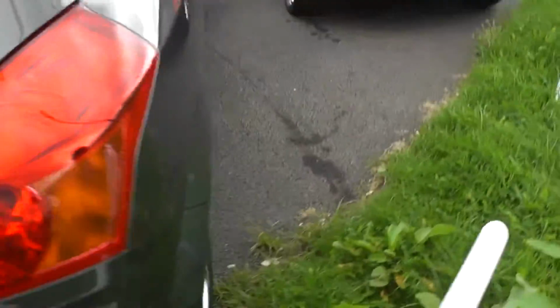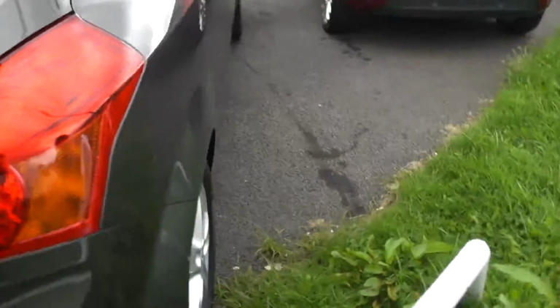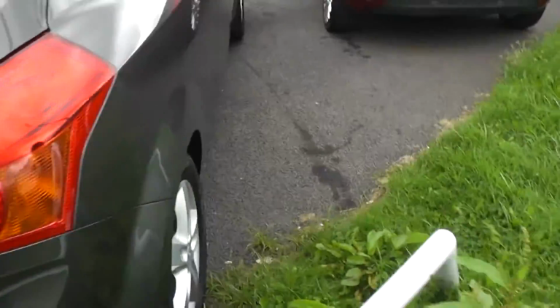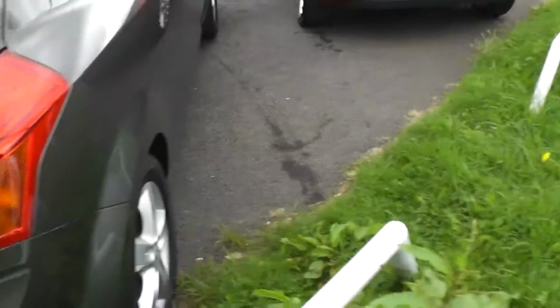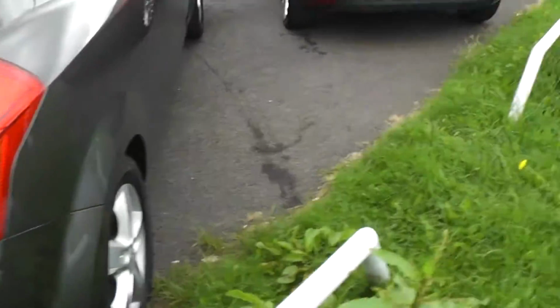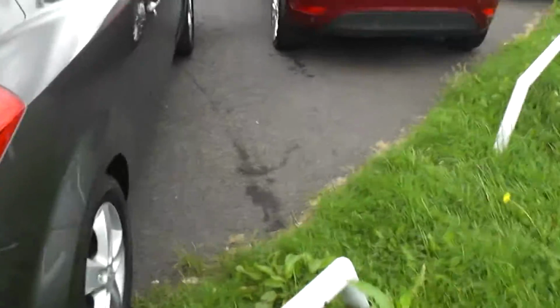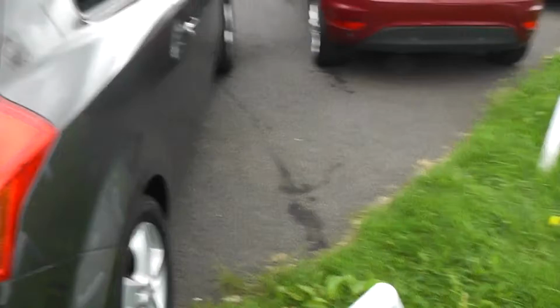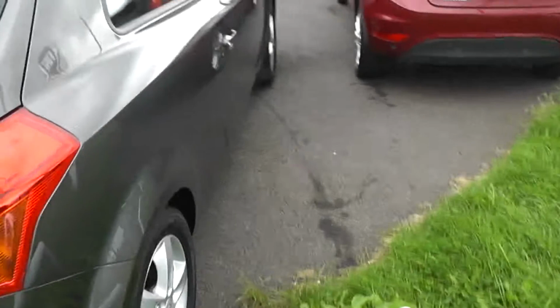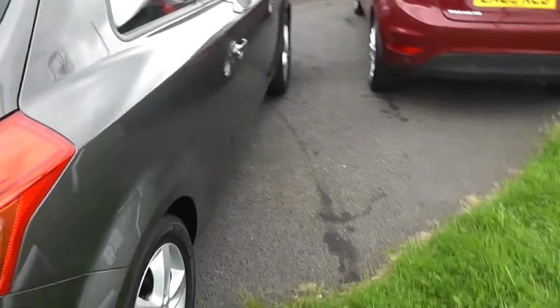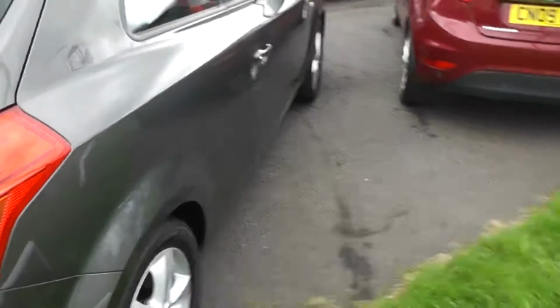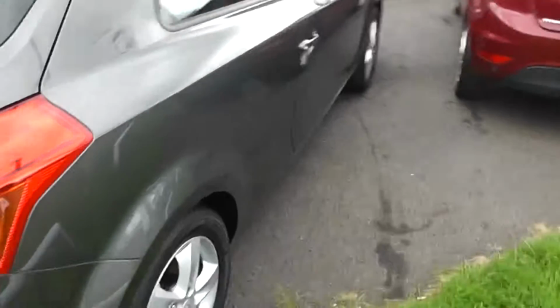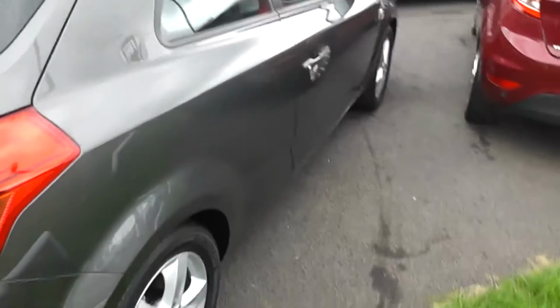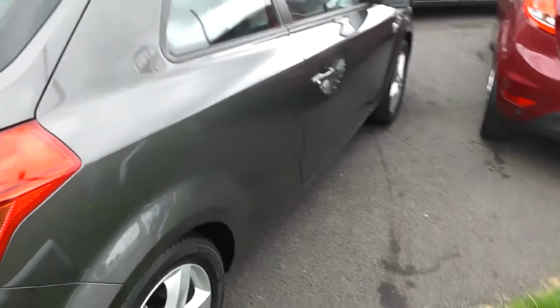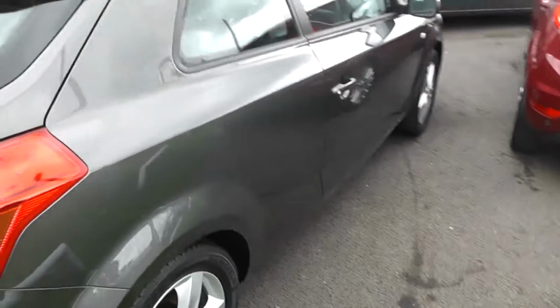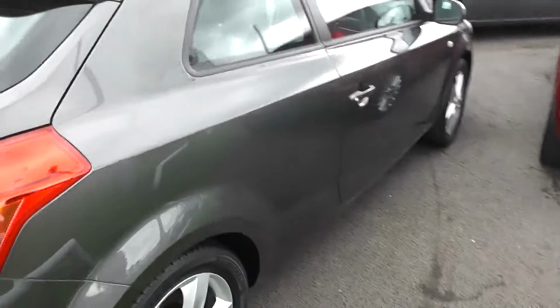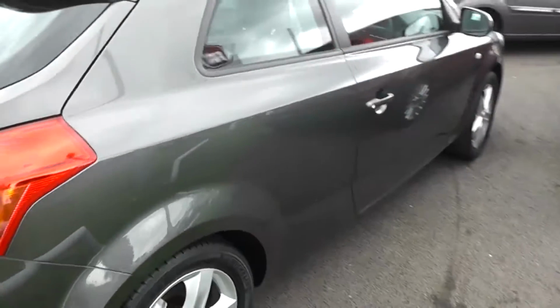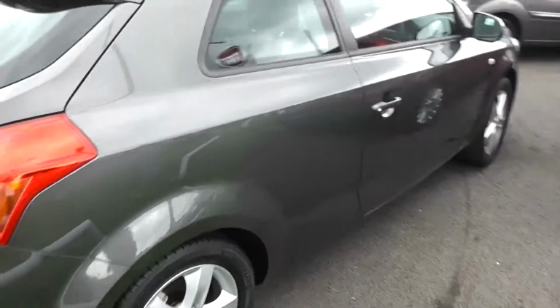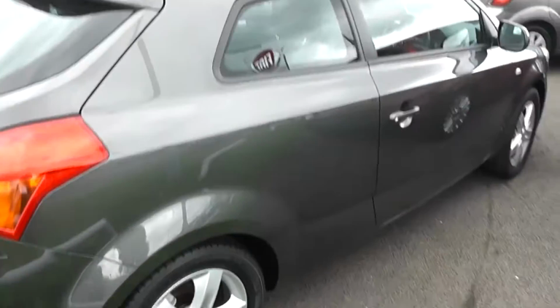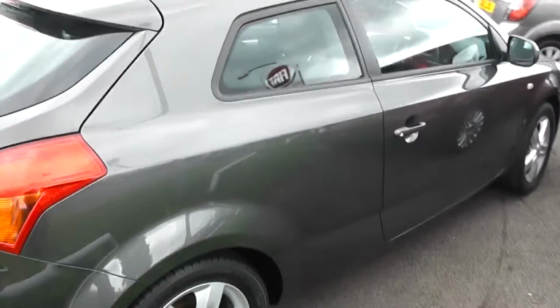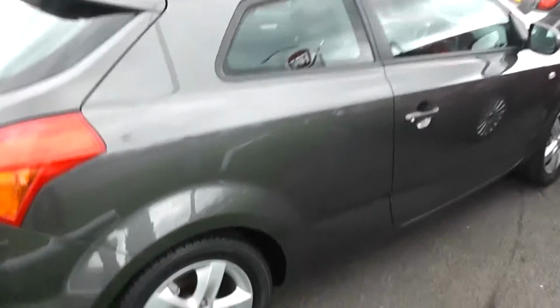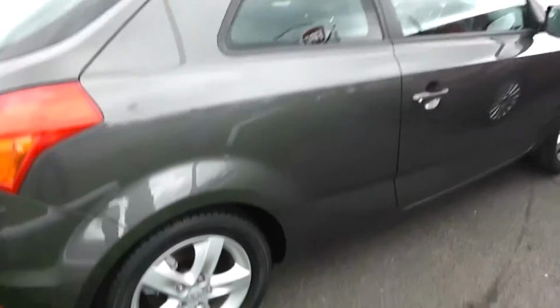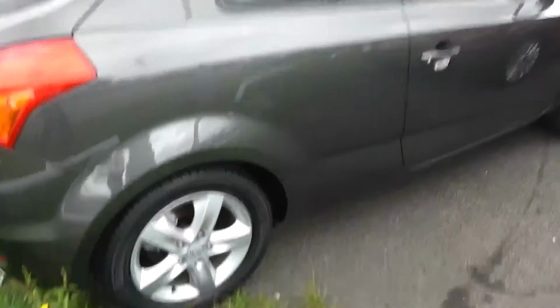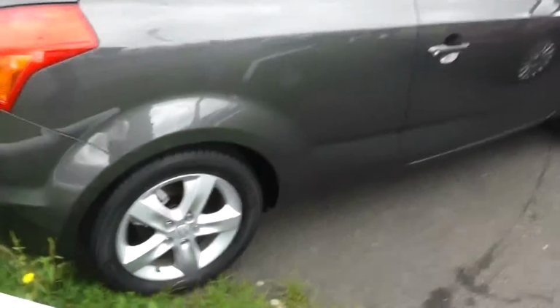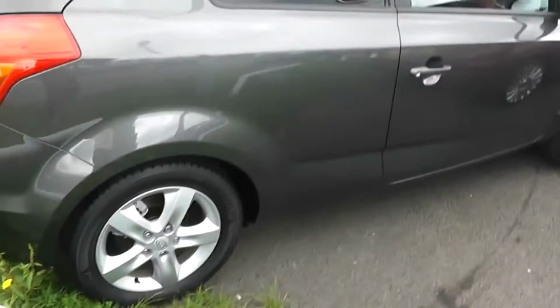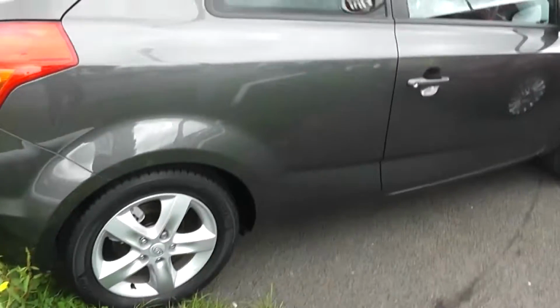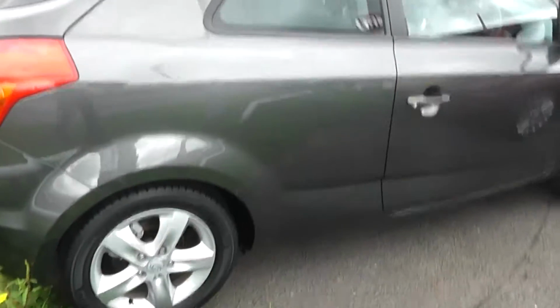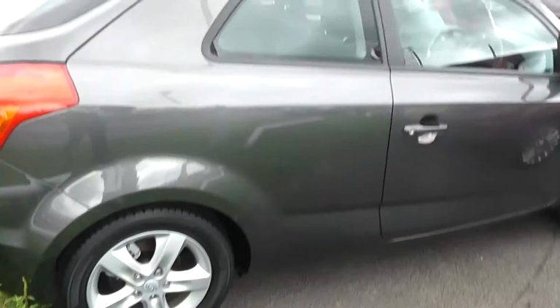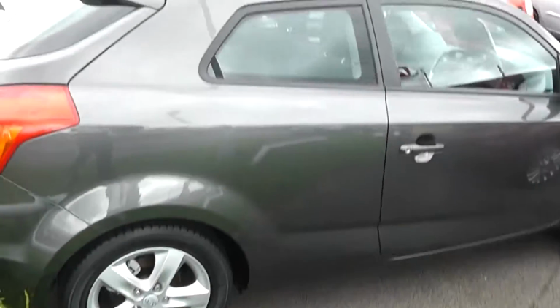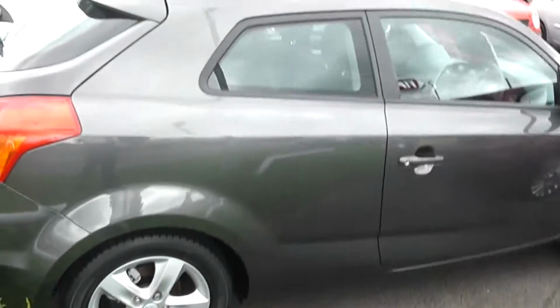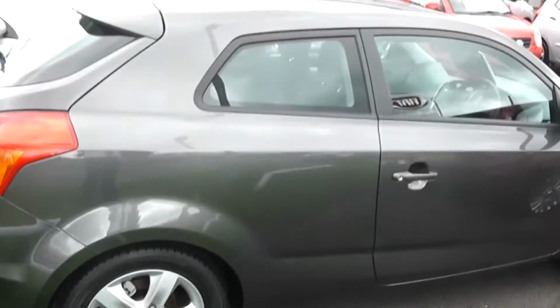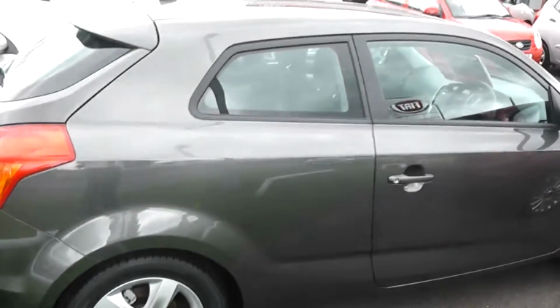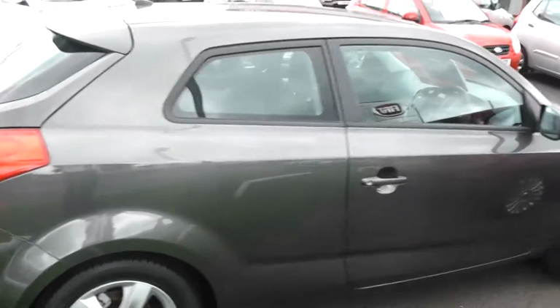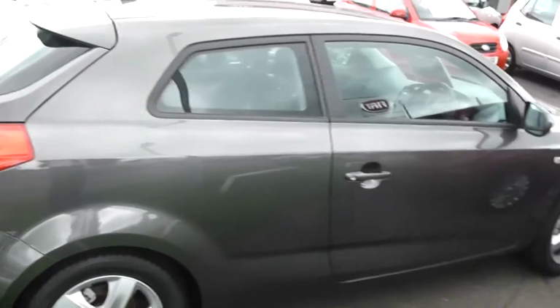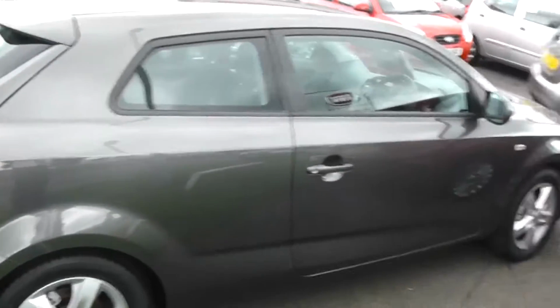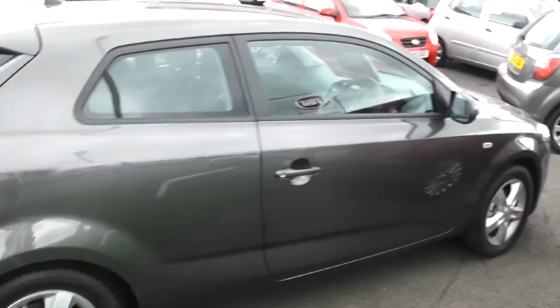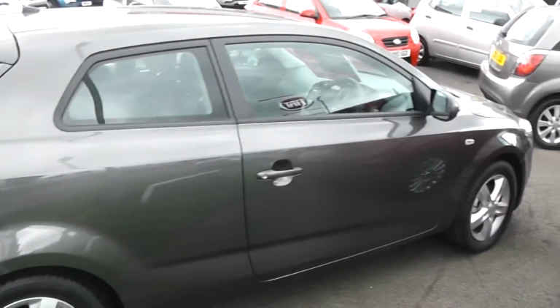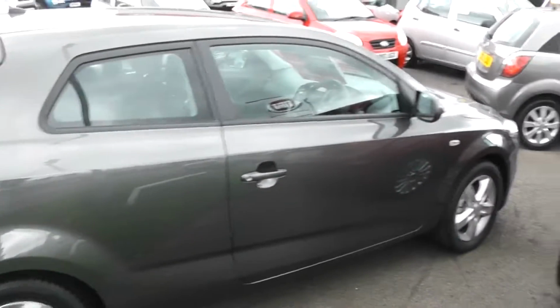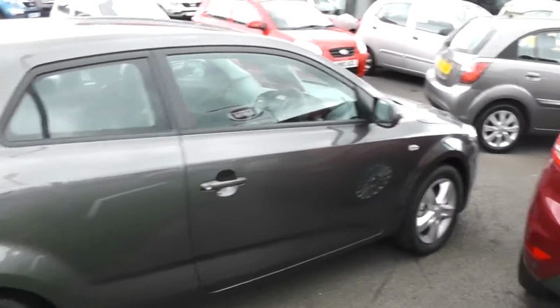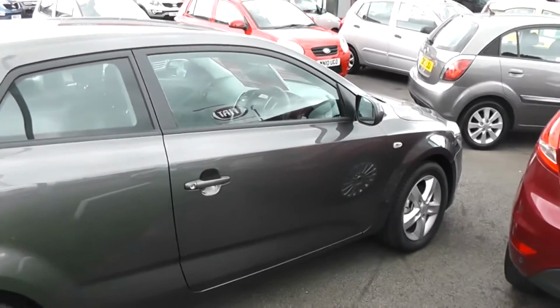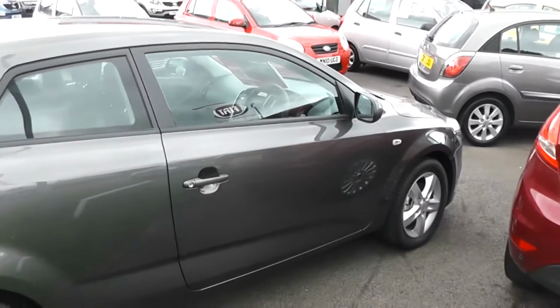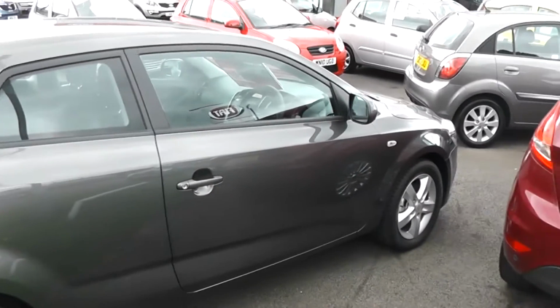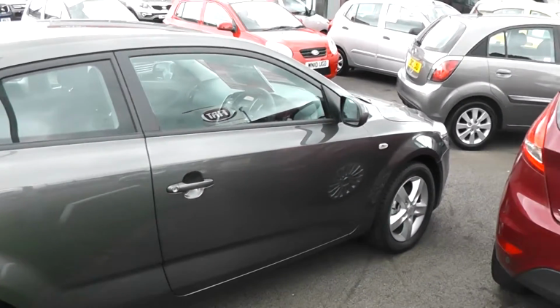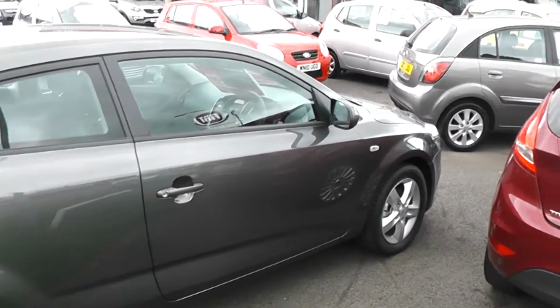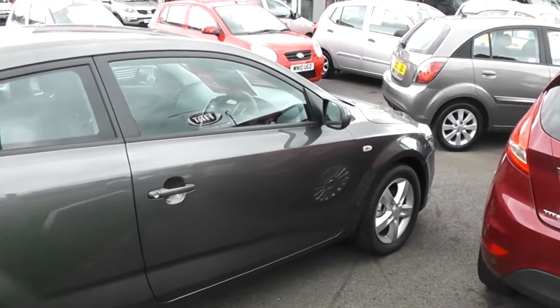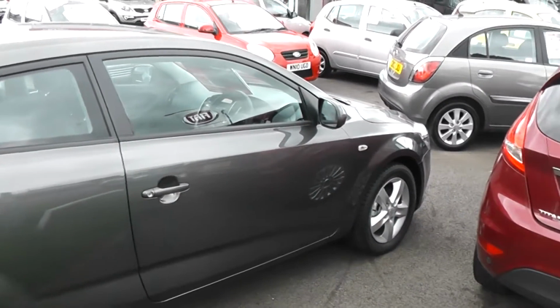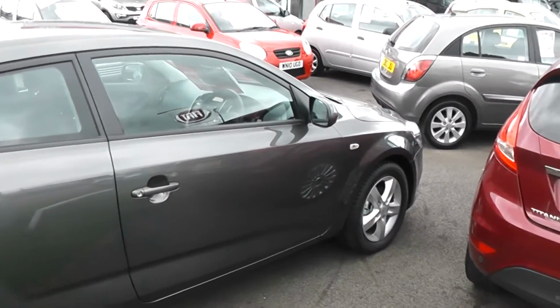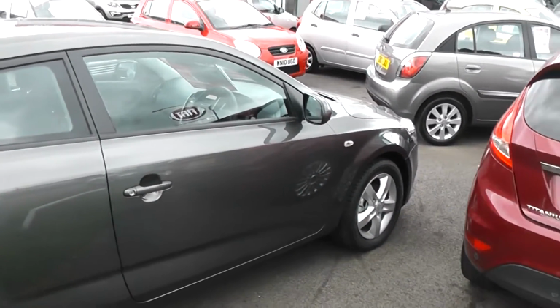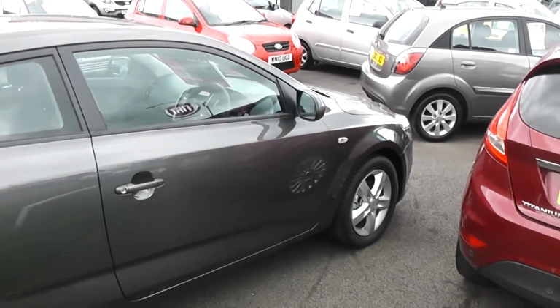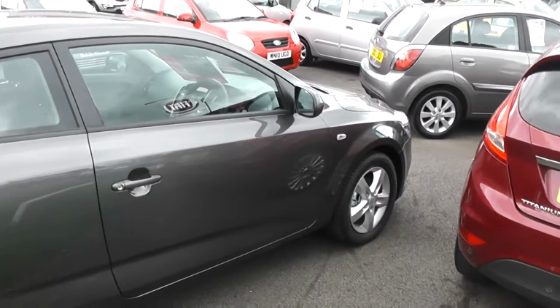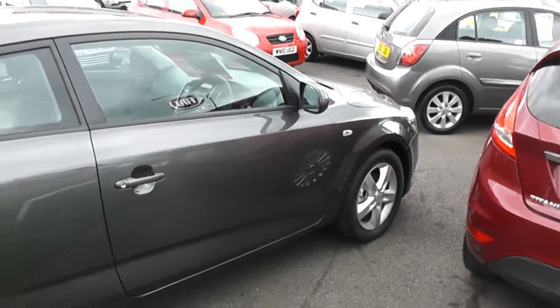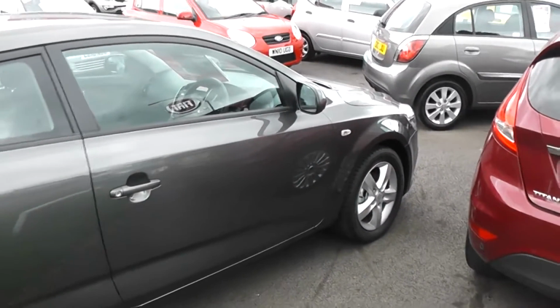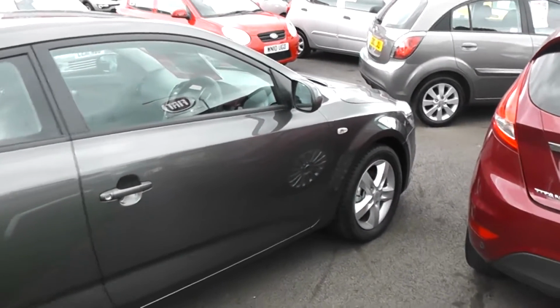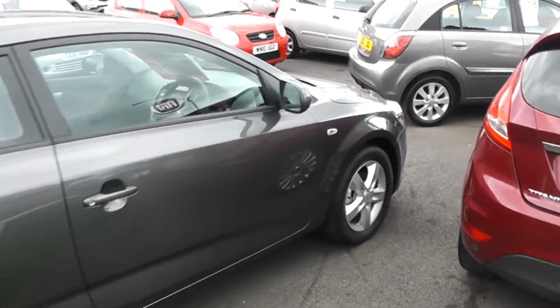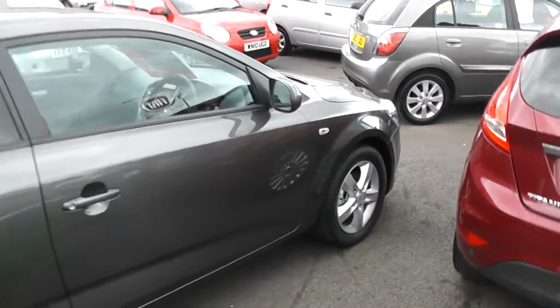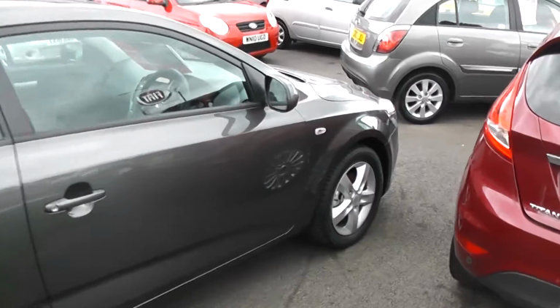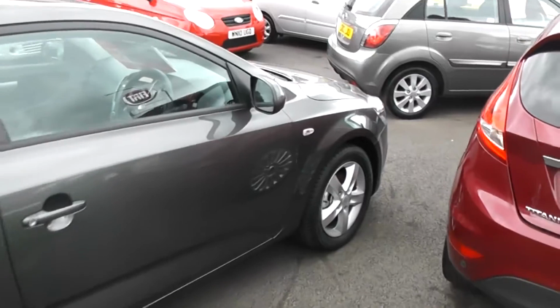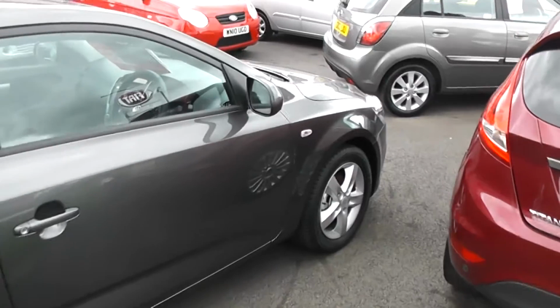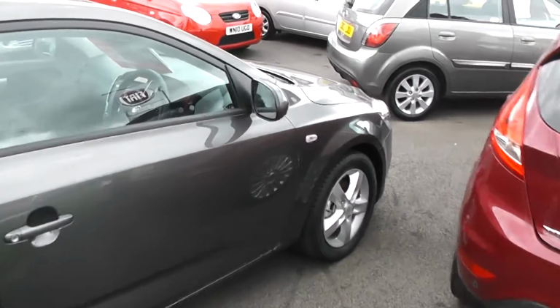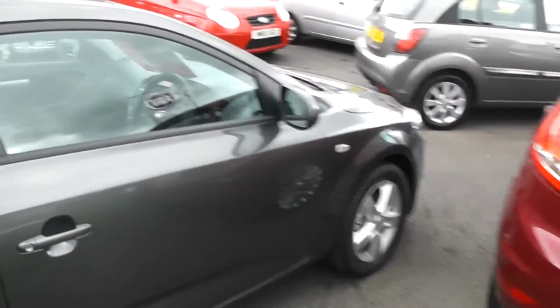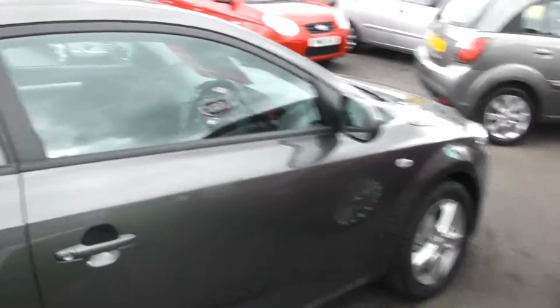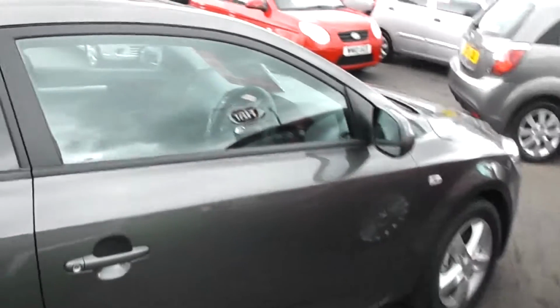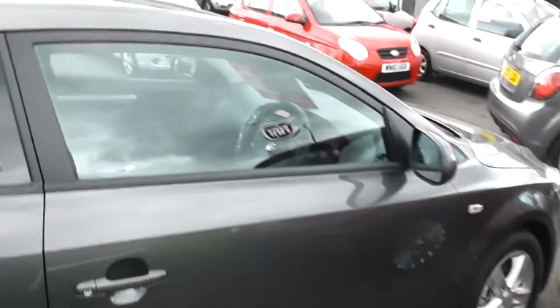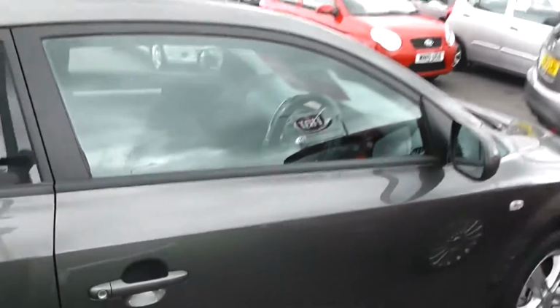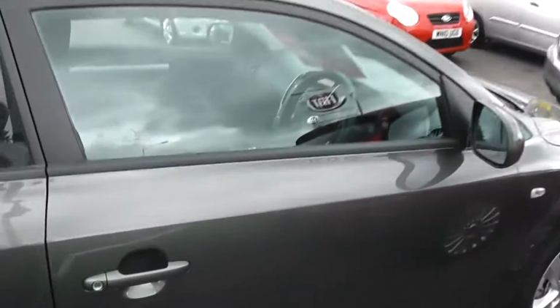Again looking down the driver side of the car, again no sign of any damage to the bodywork, as you would expect with a pre-registered car.